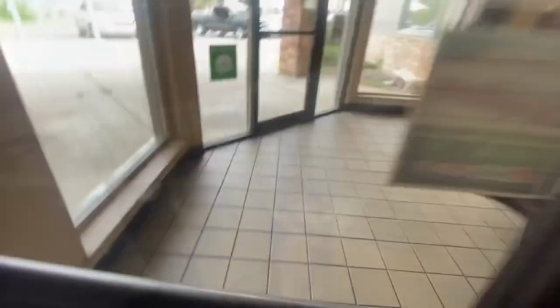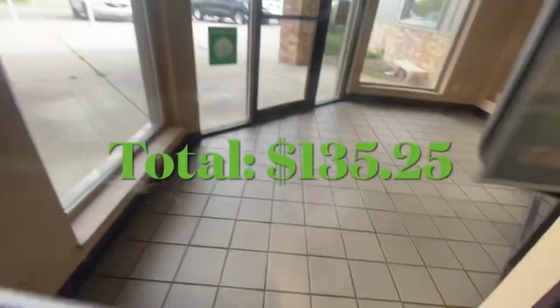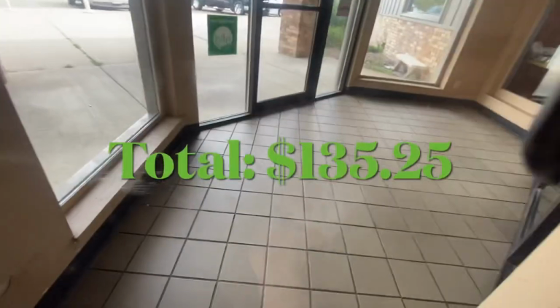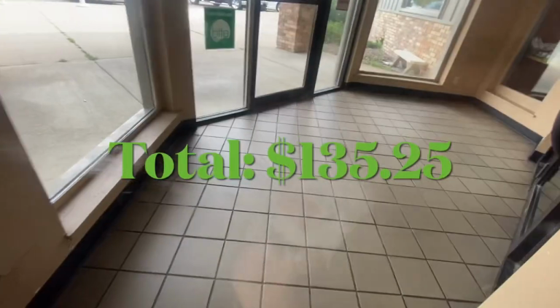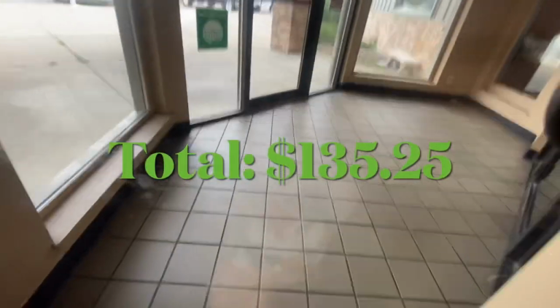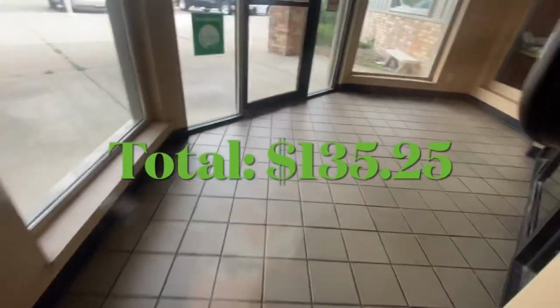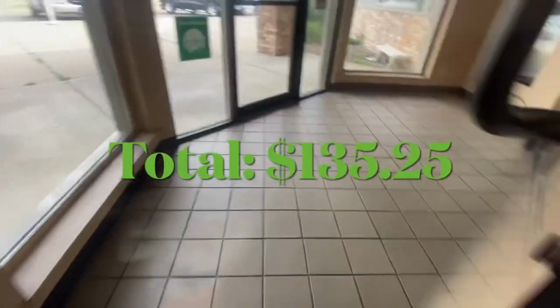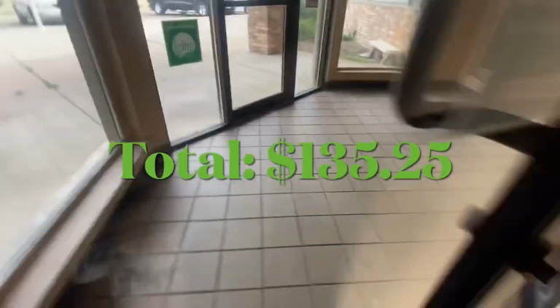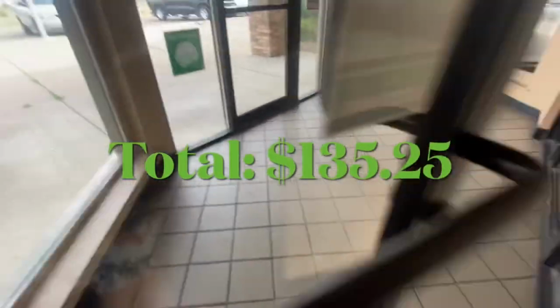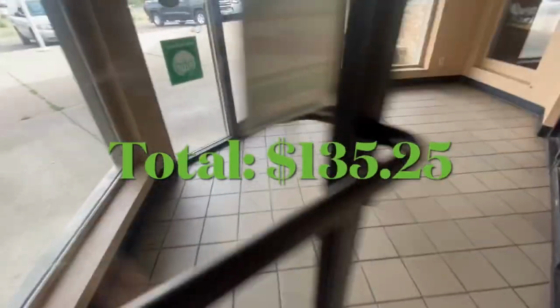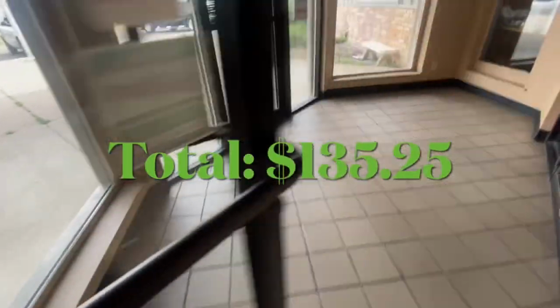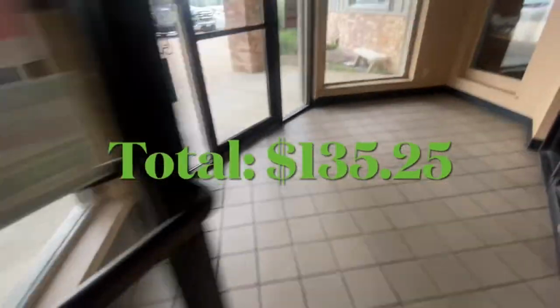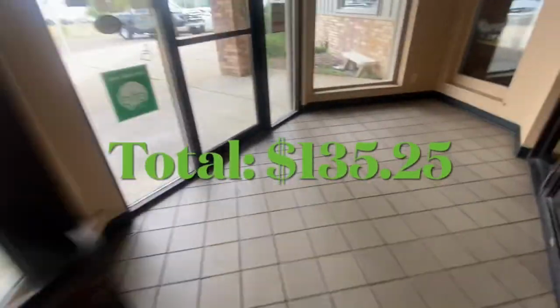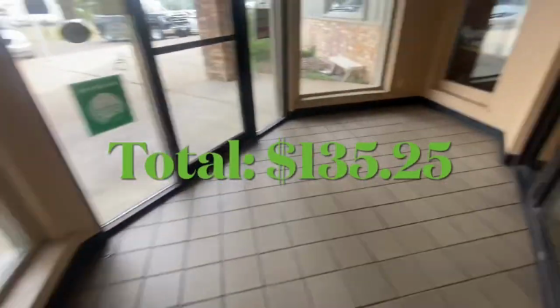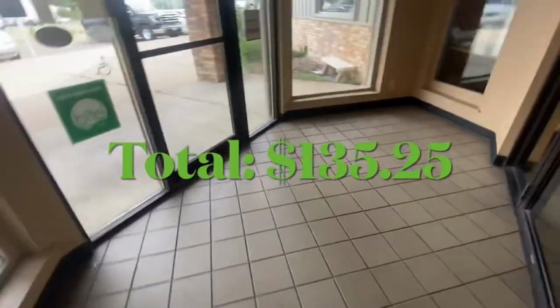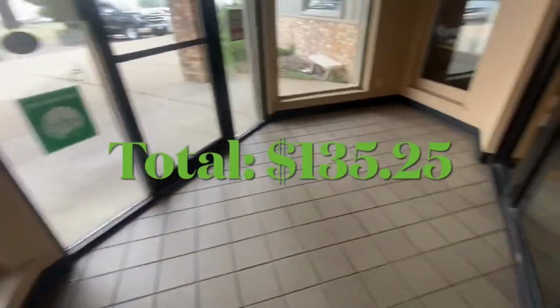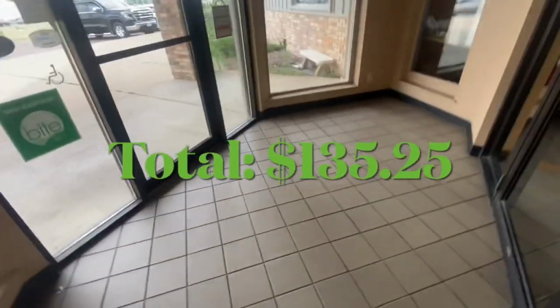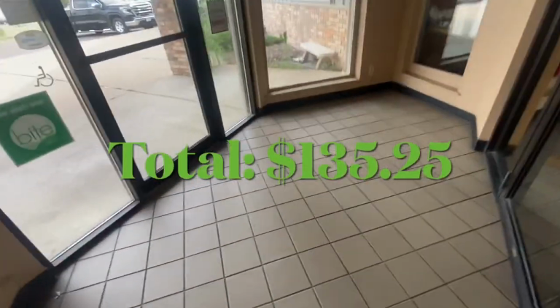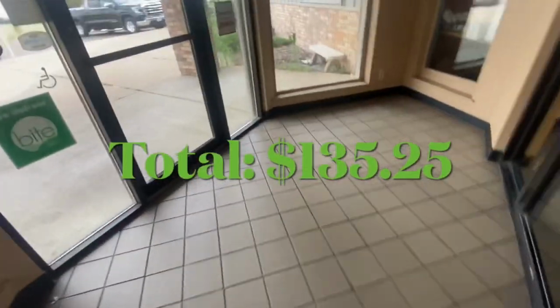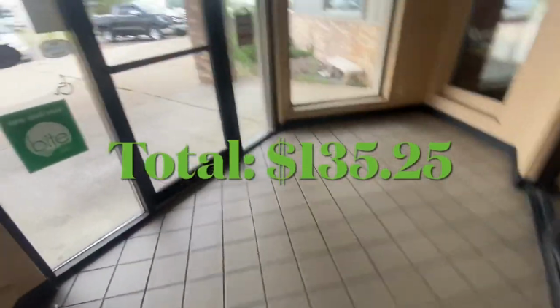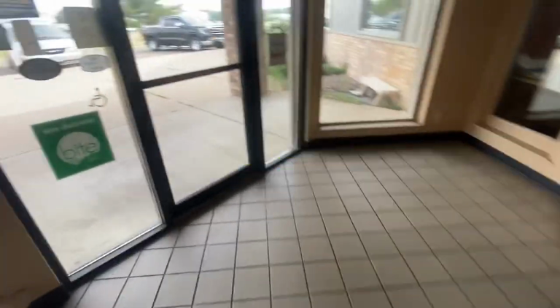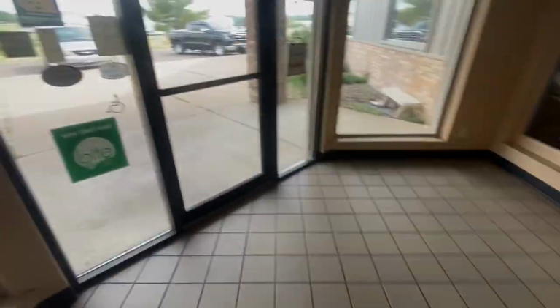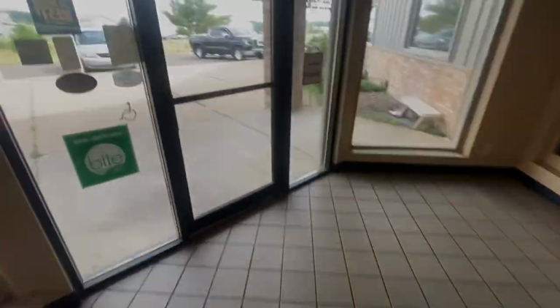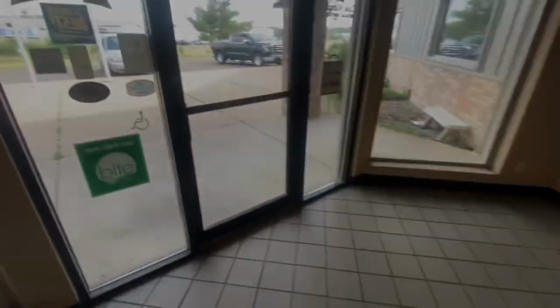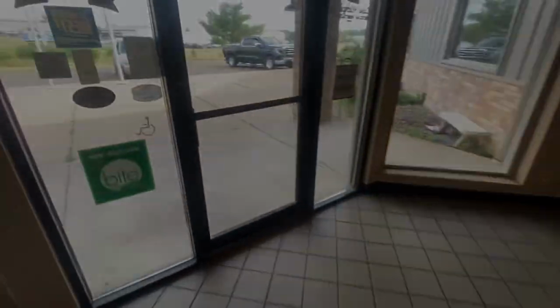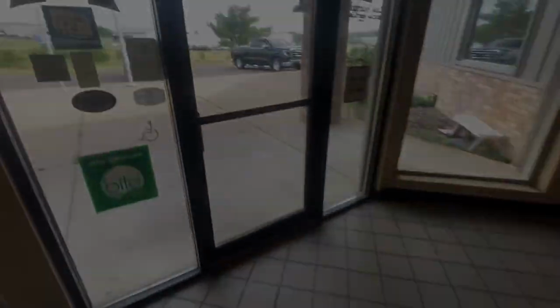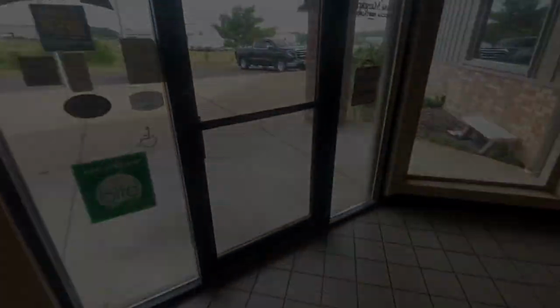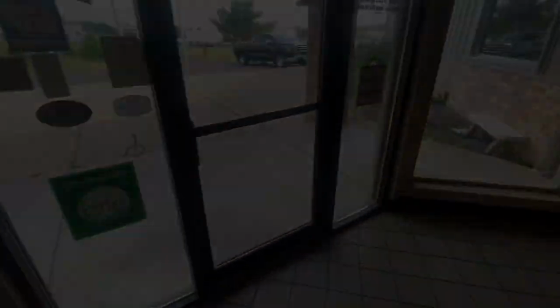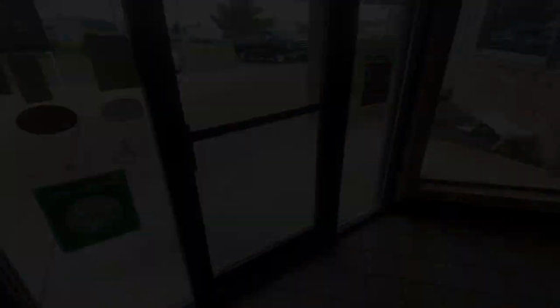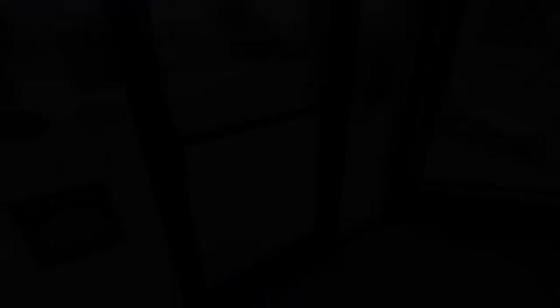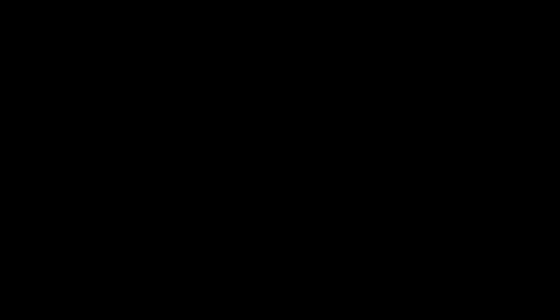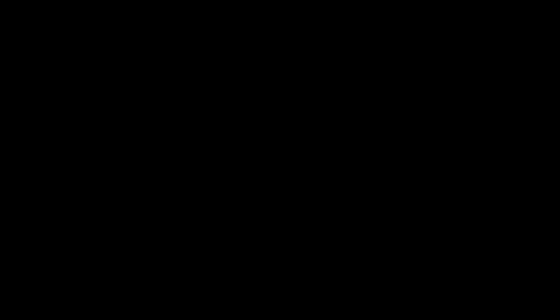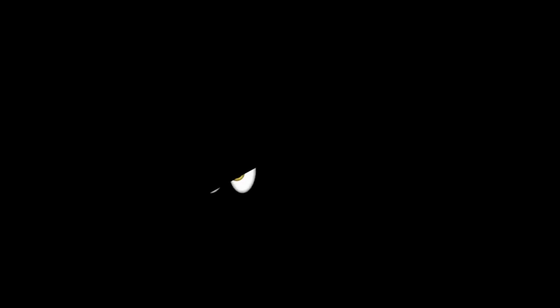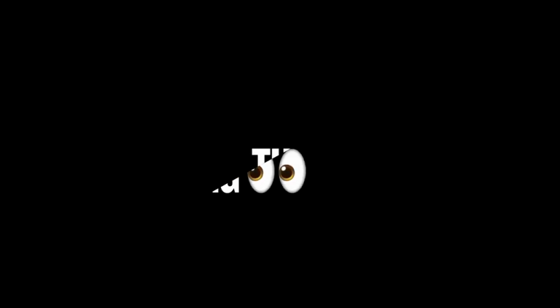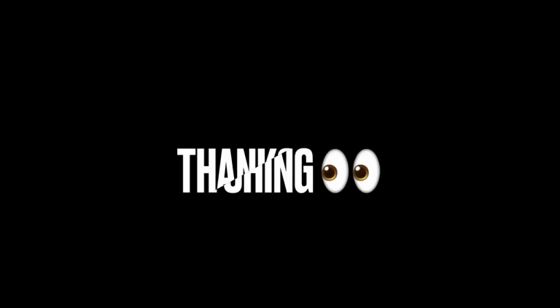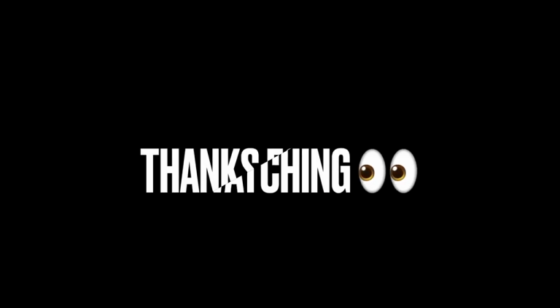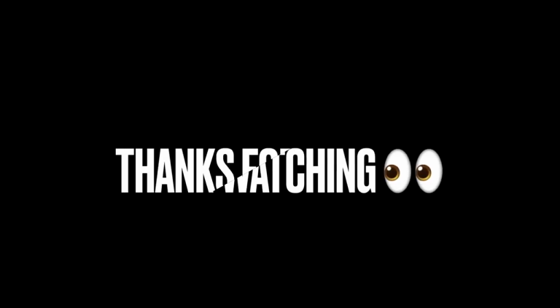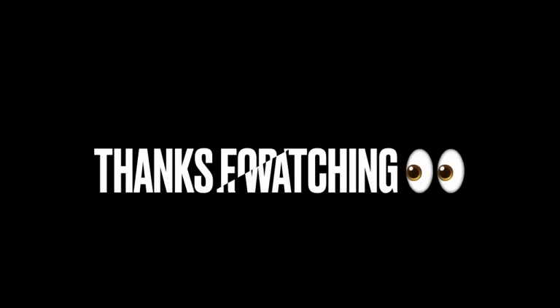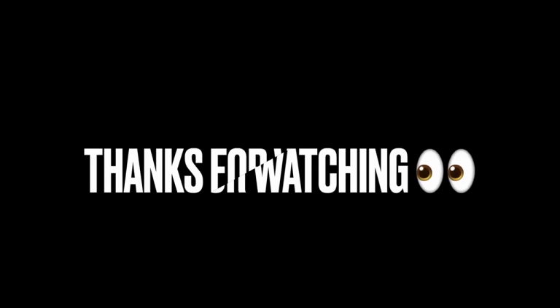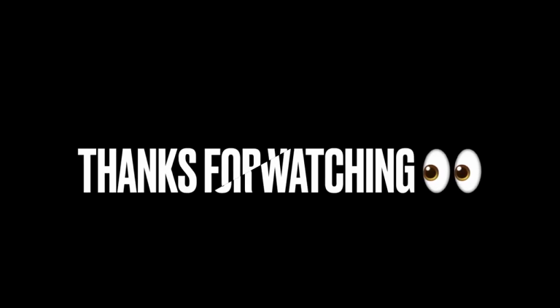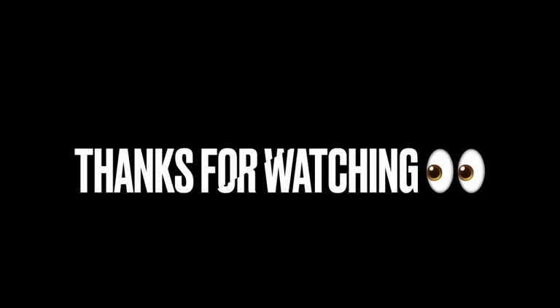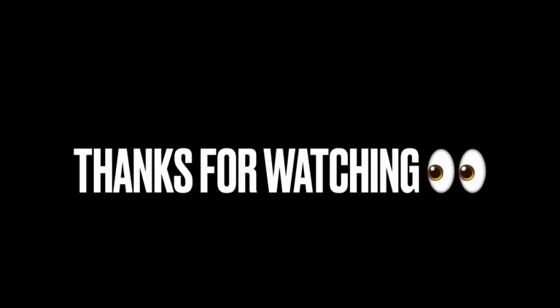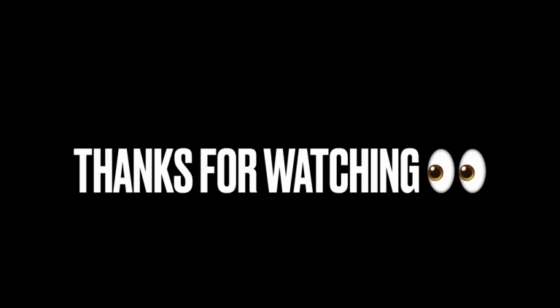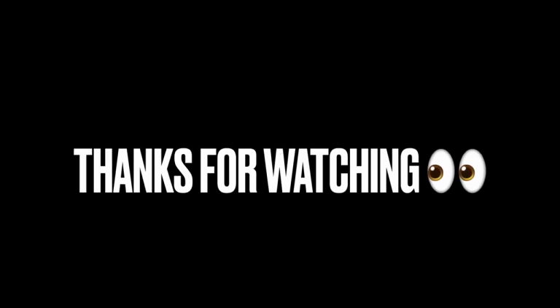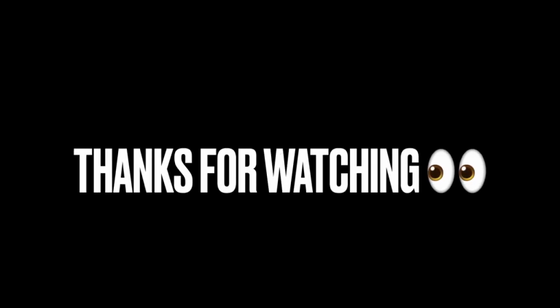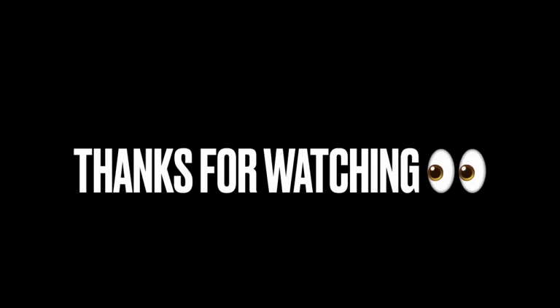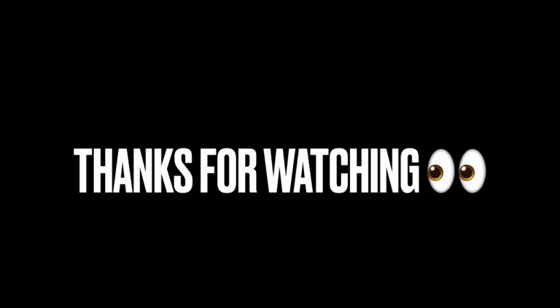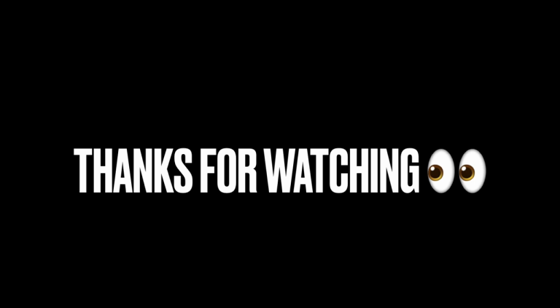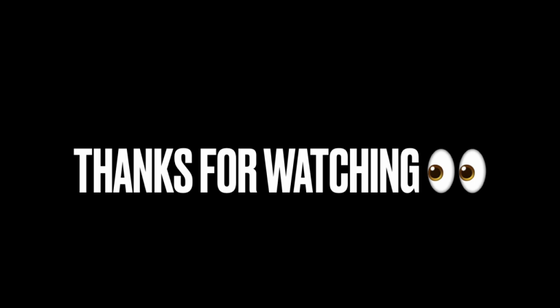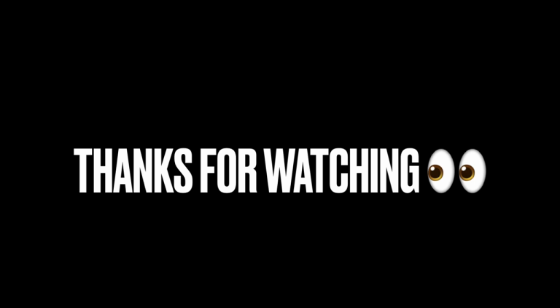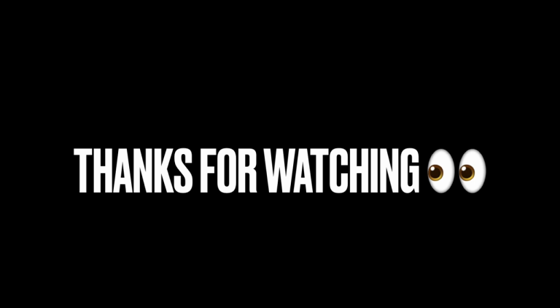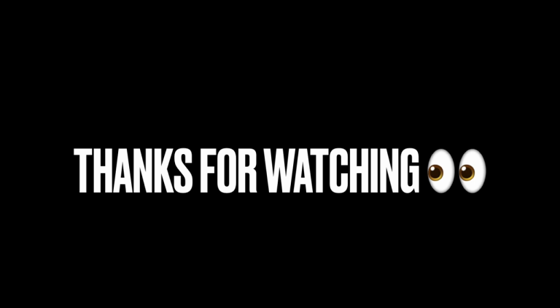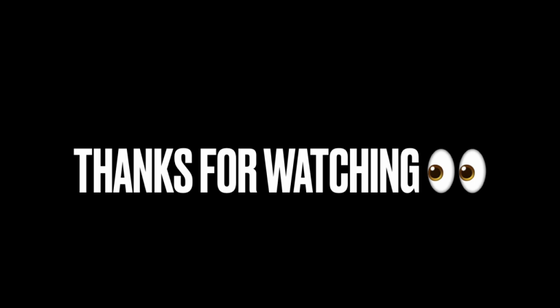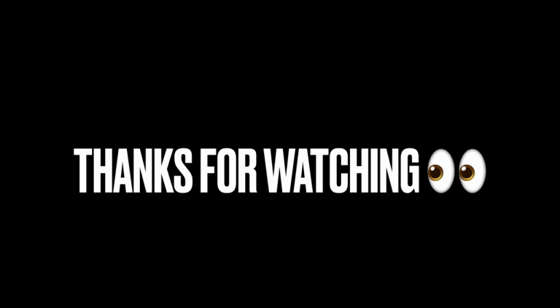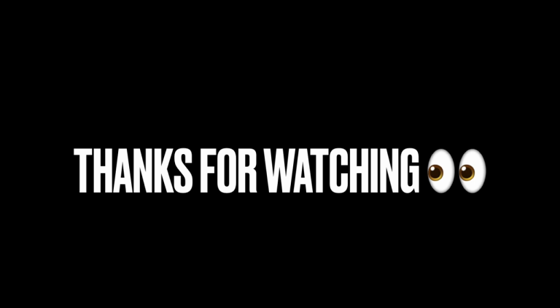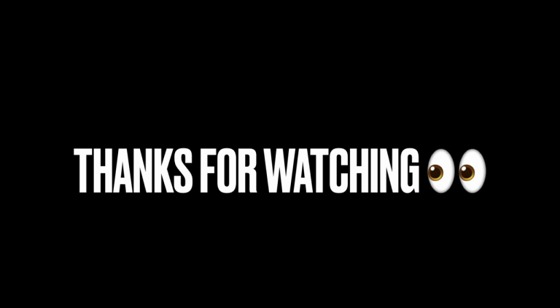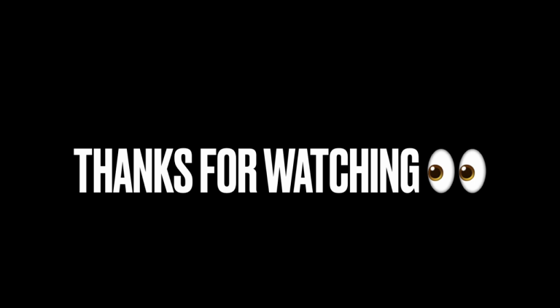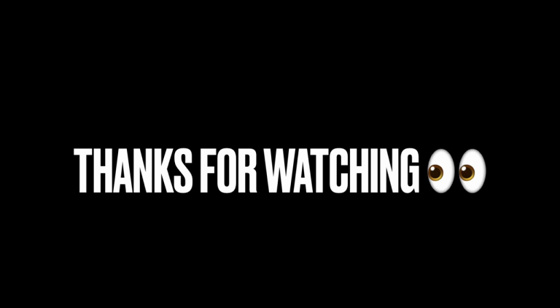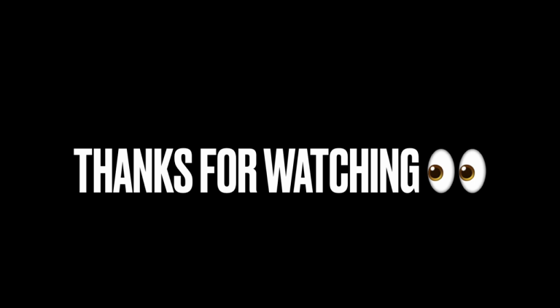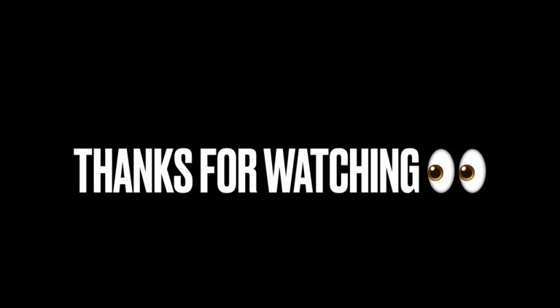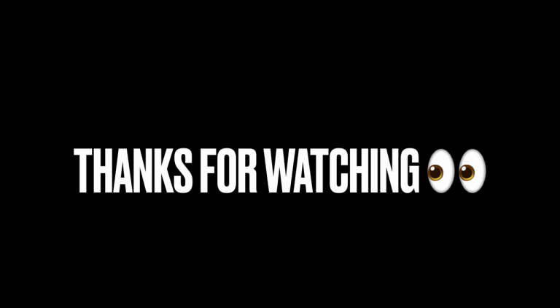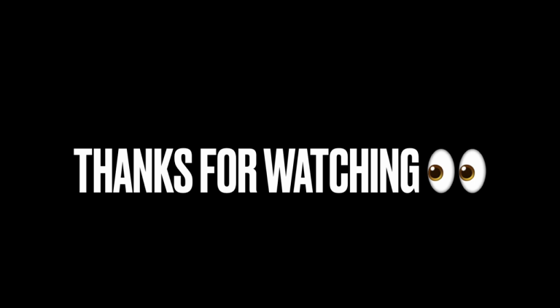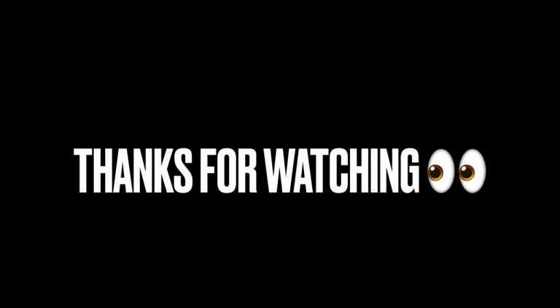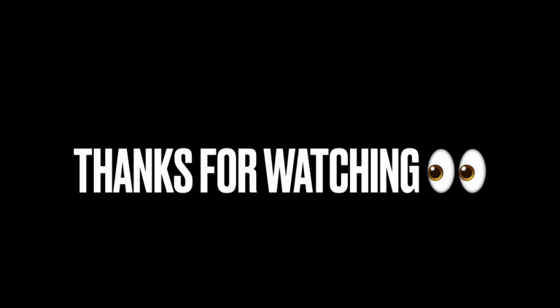Grand total for the location: $135.25. Thanks so much for watching today's video, guys. Take care, bye.